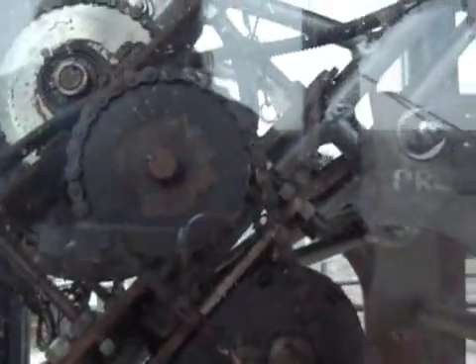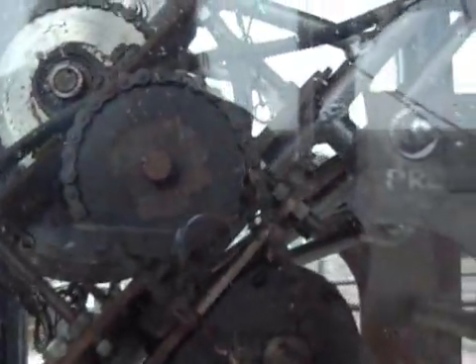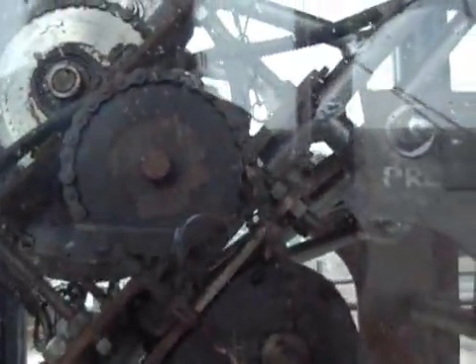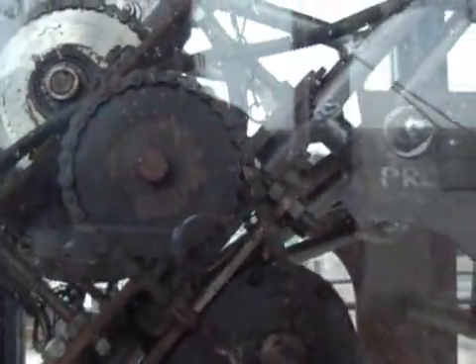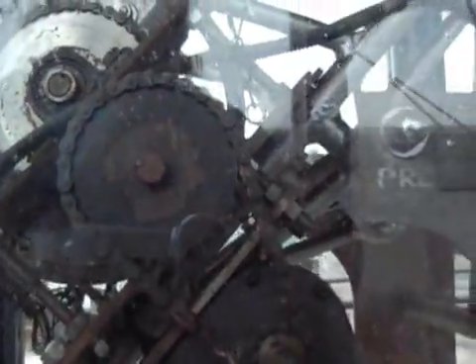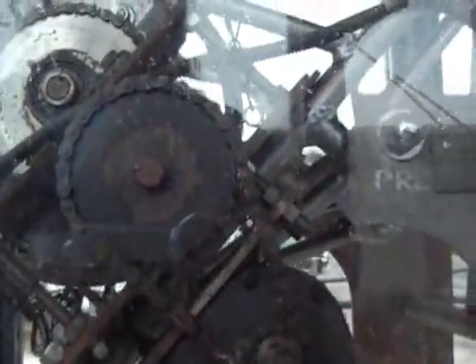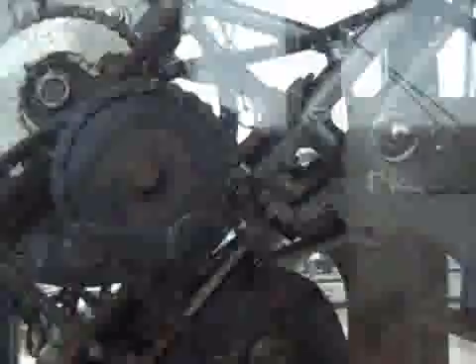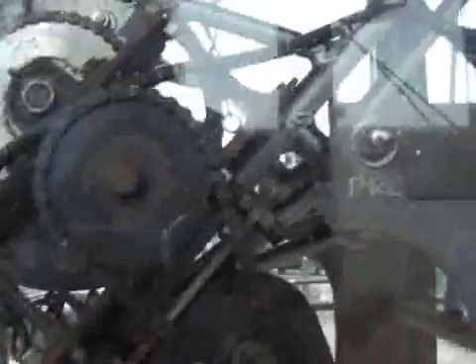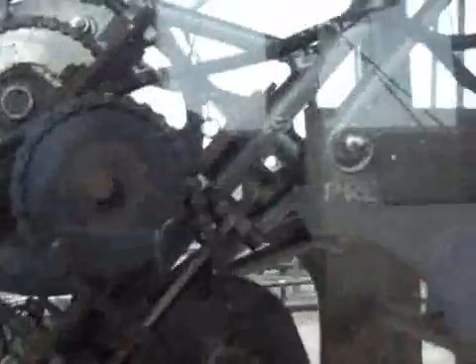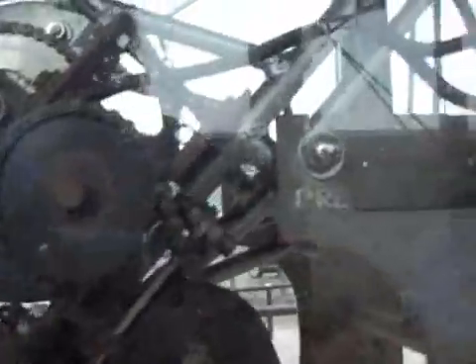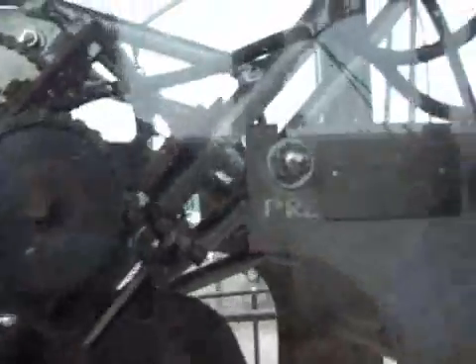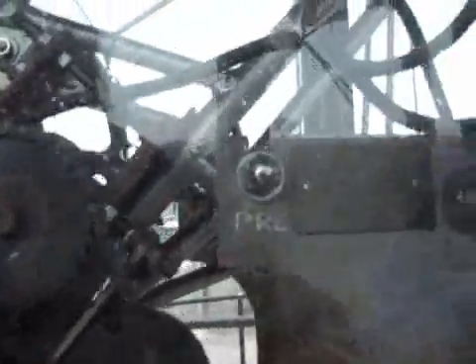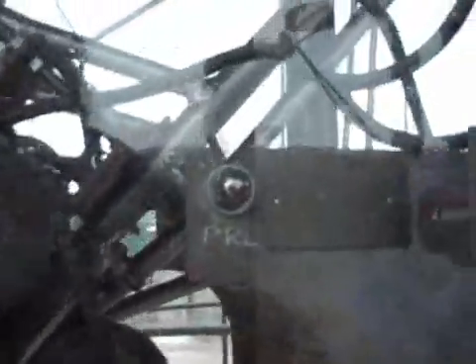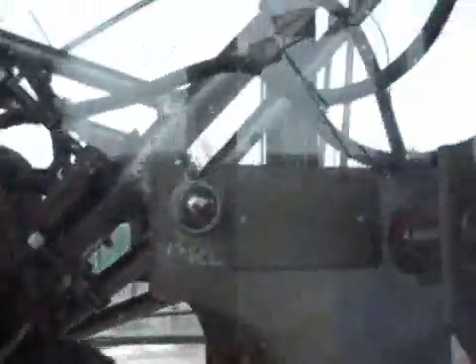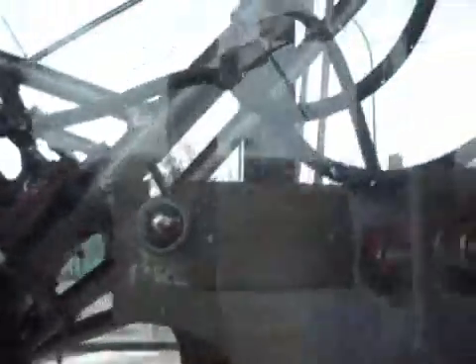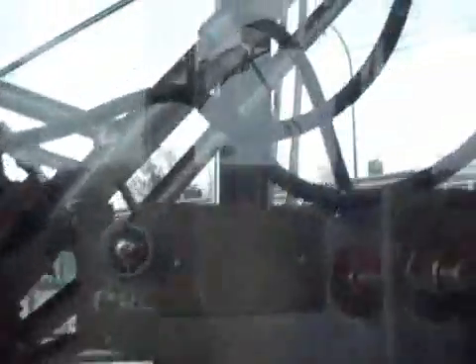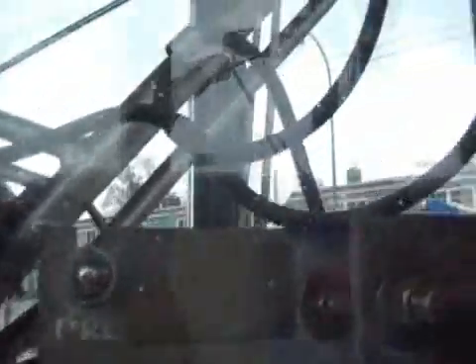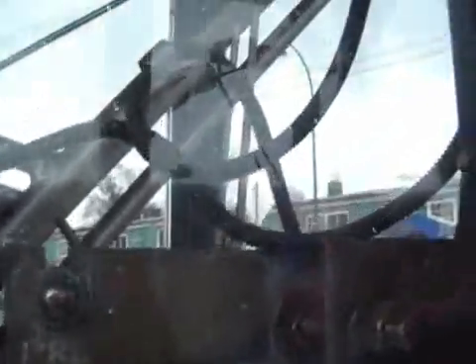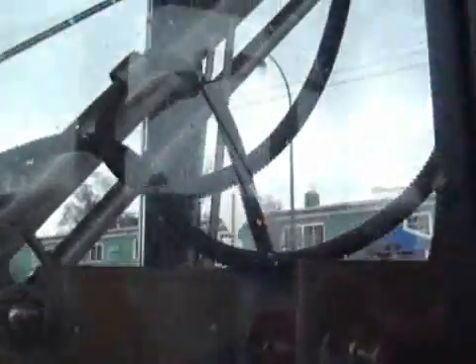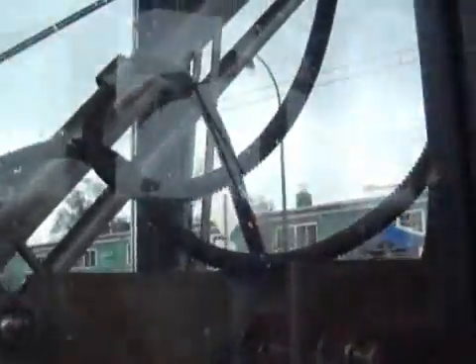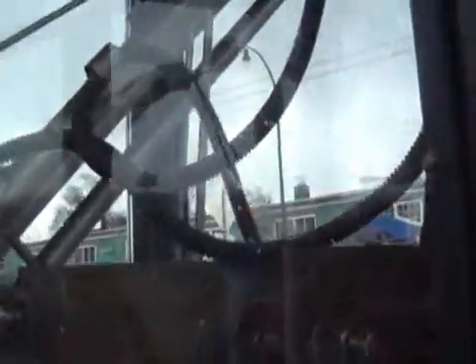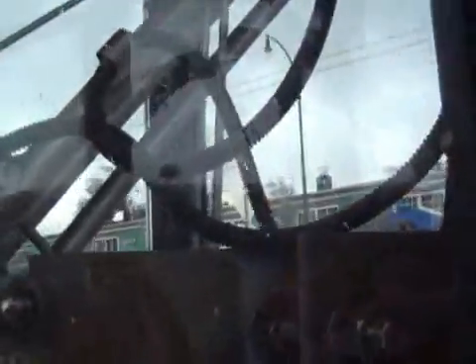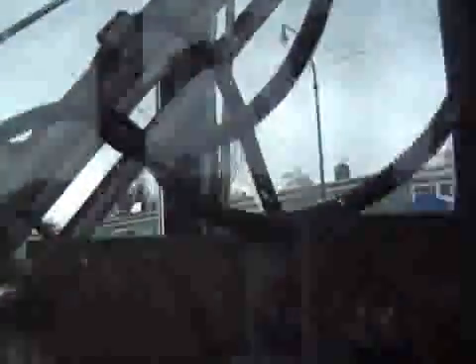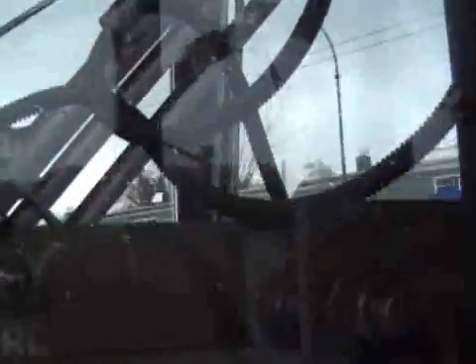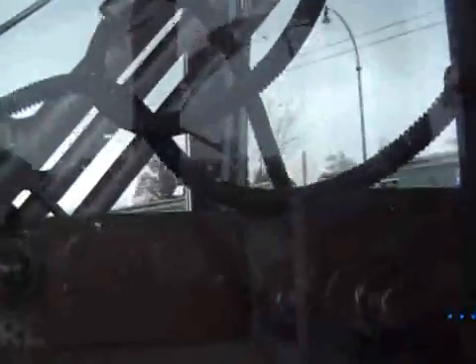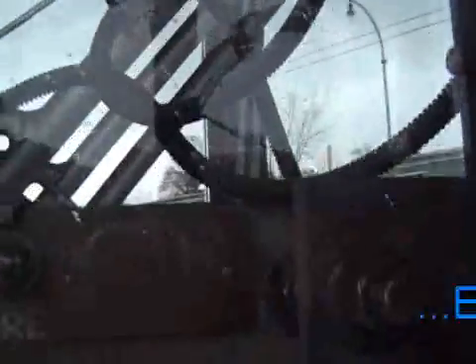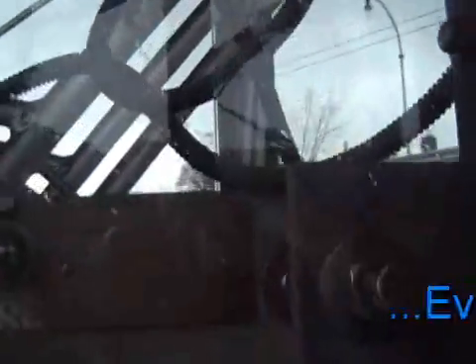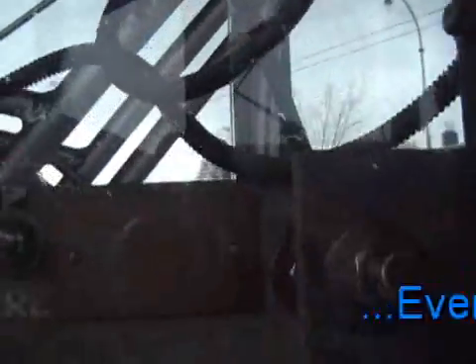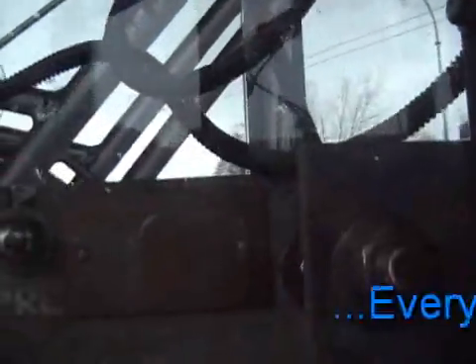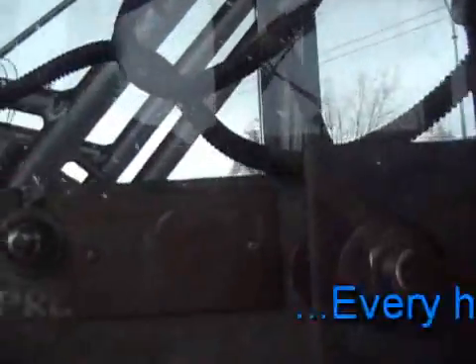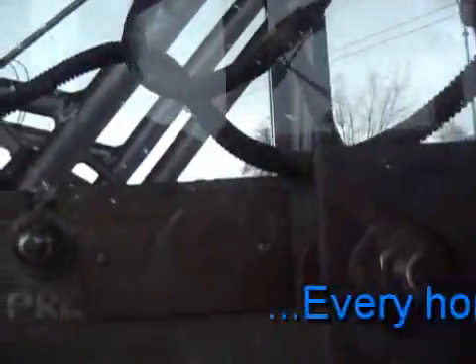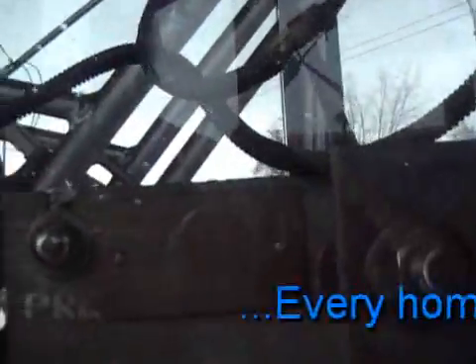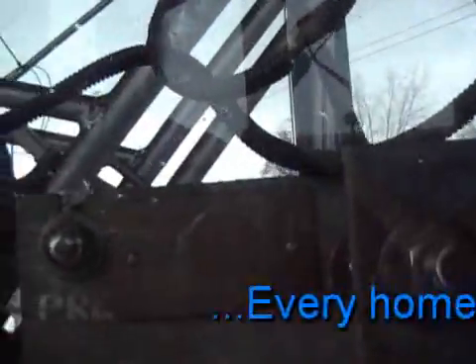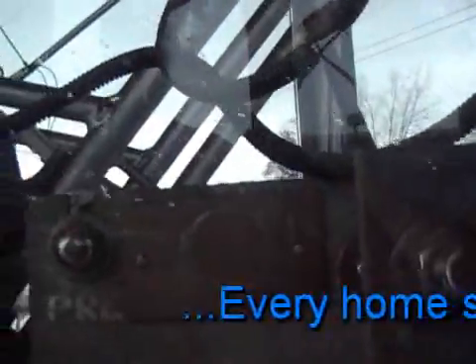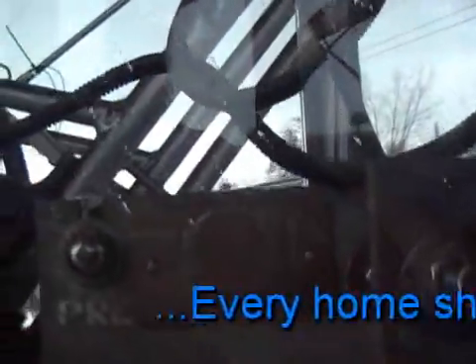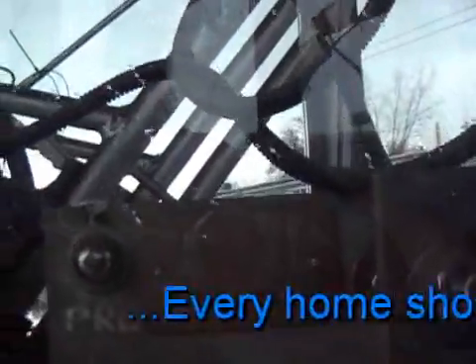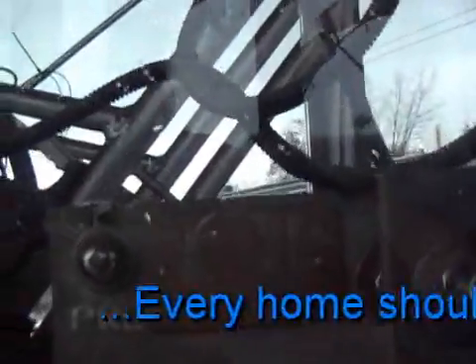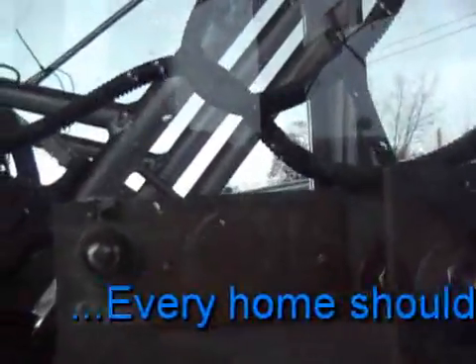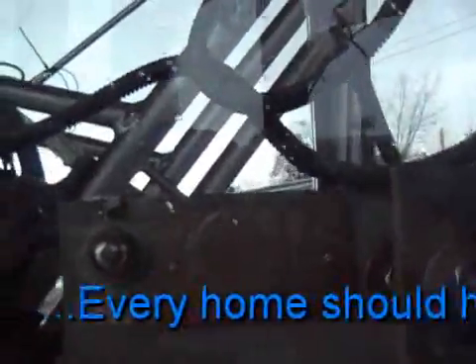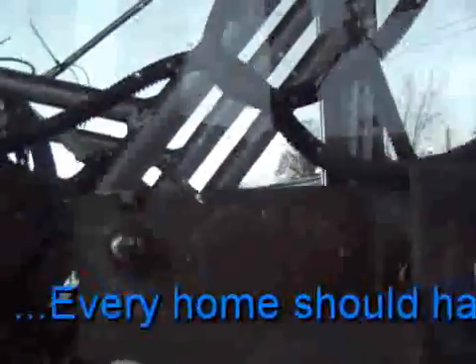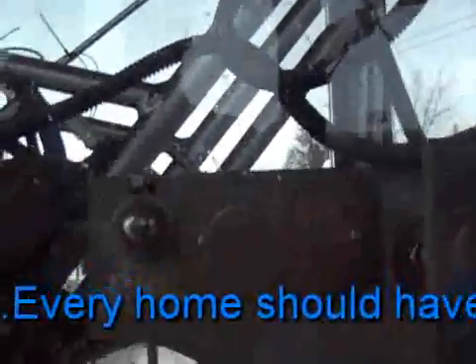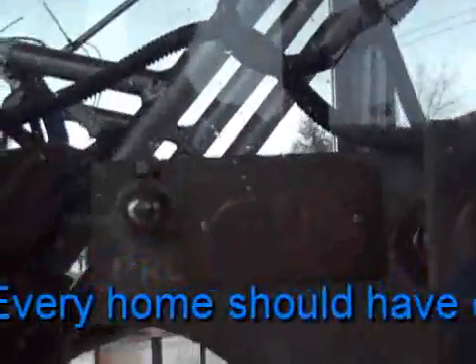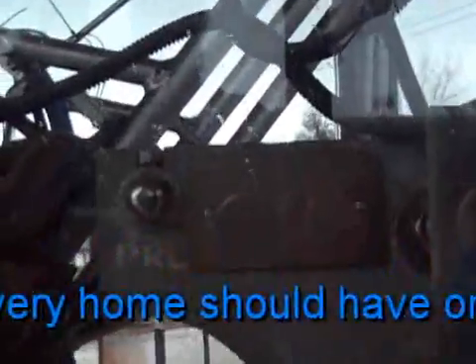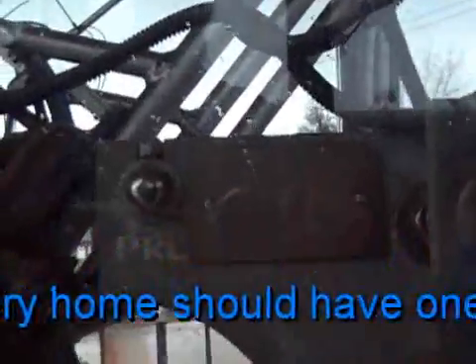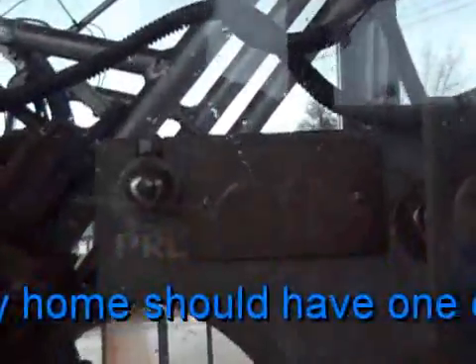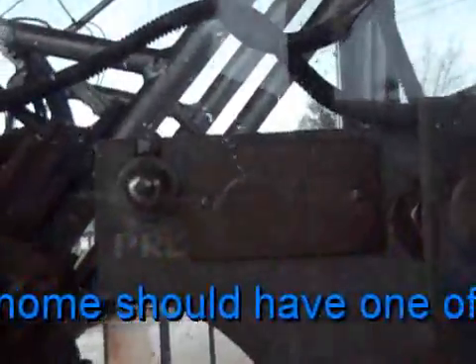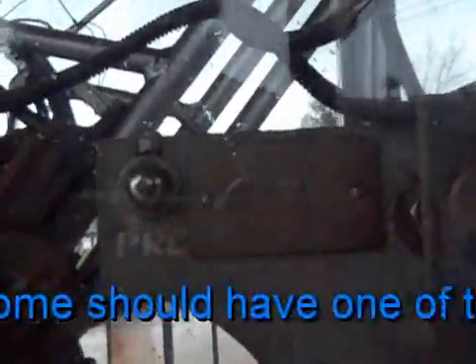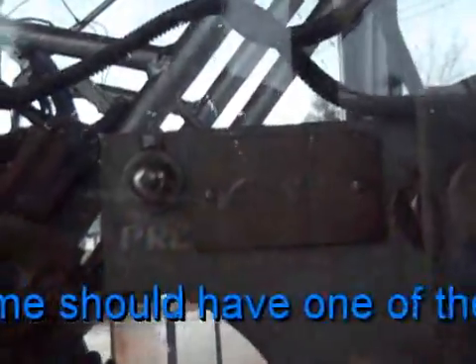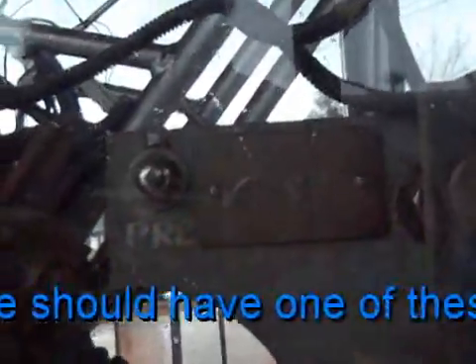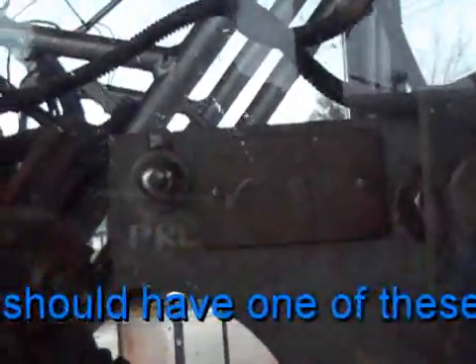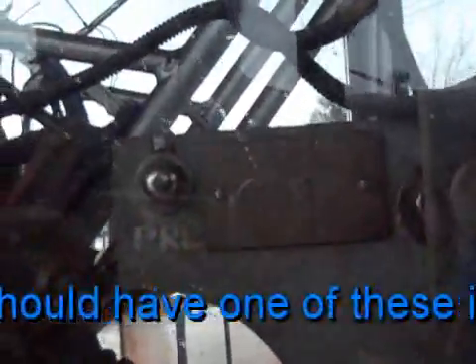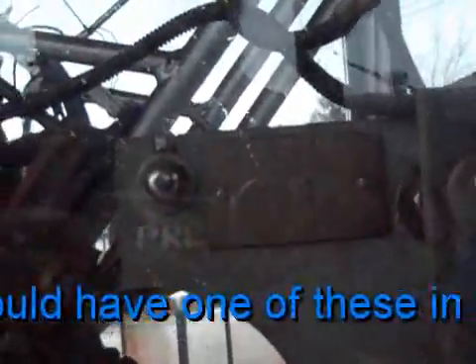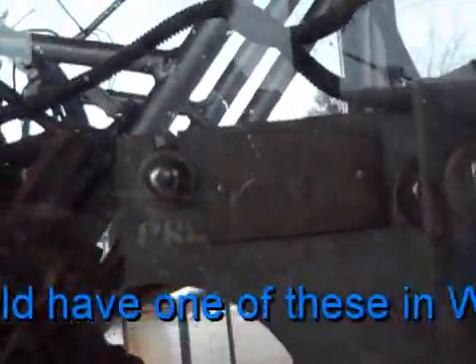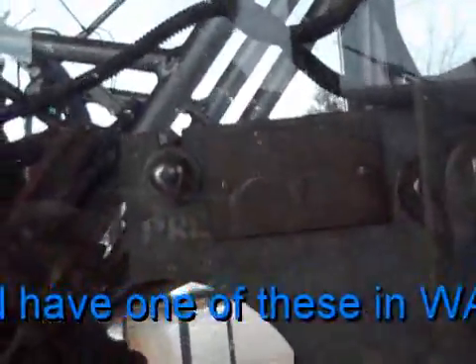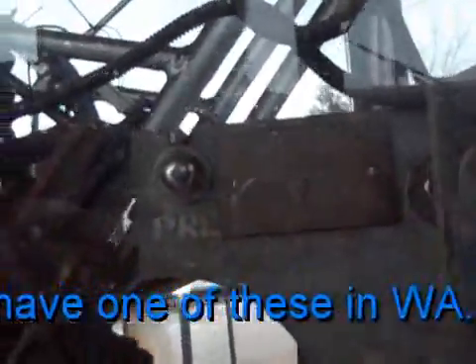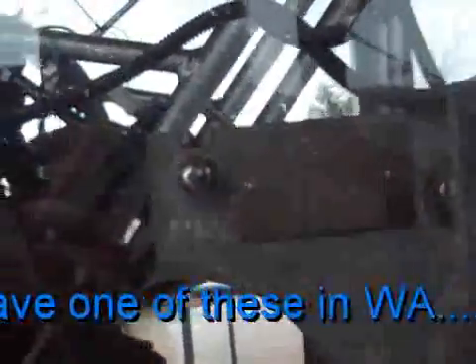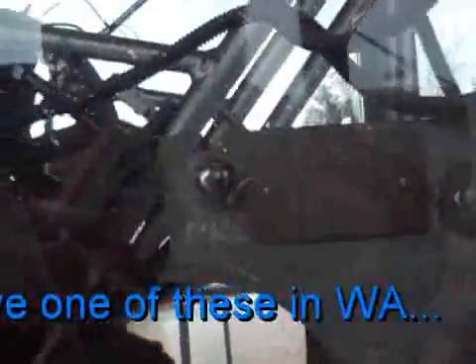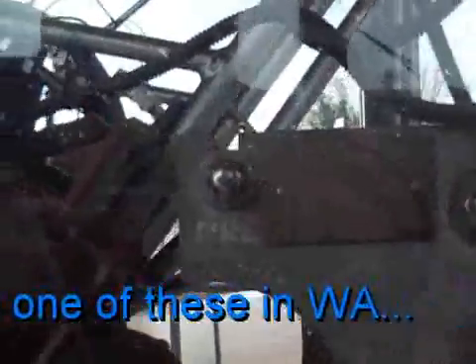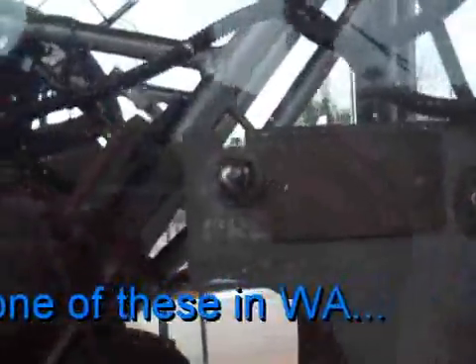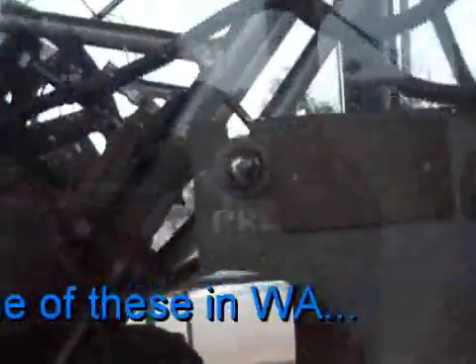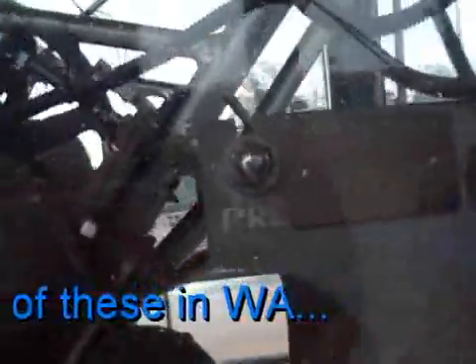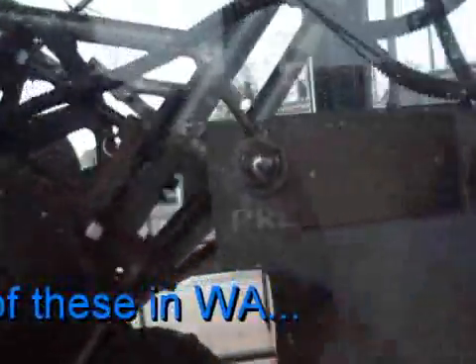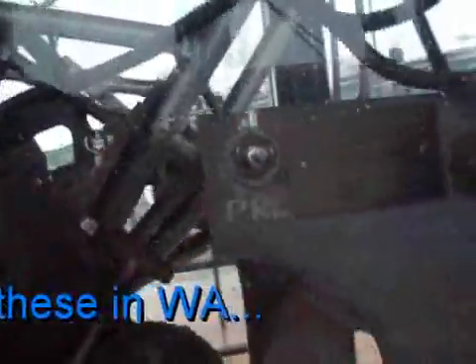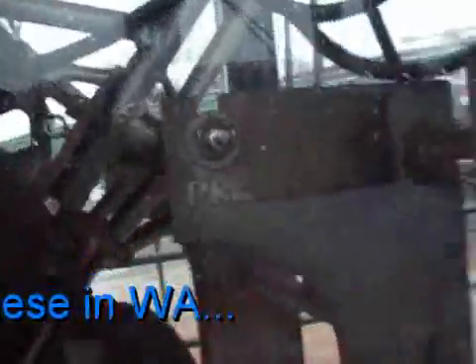All powered by rainwater. You'd think Washington would clue in.